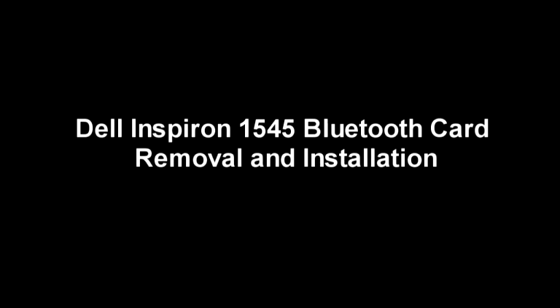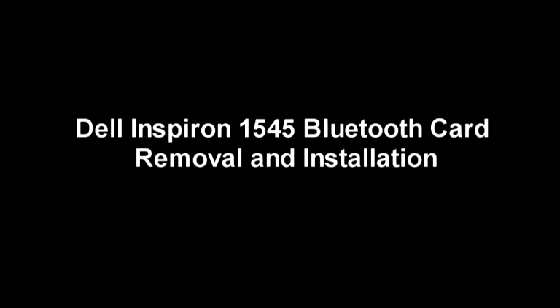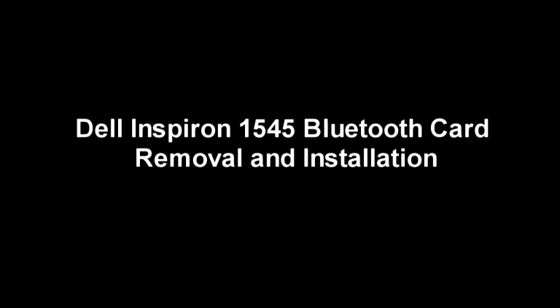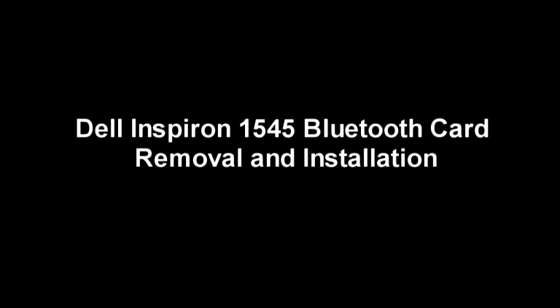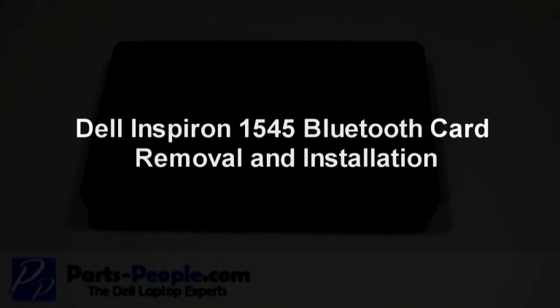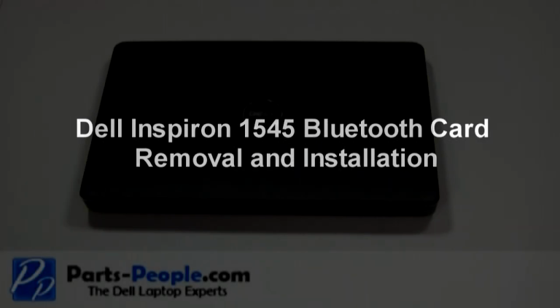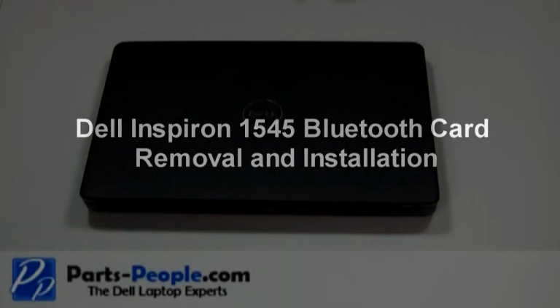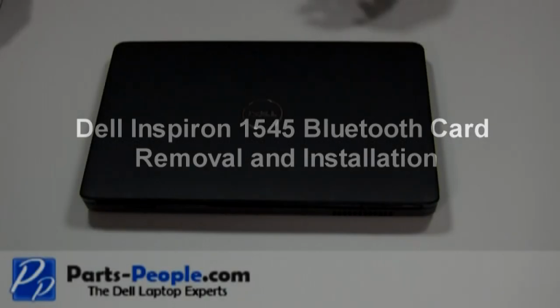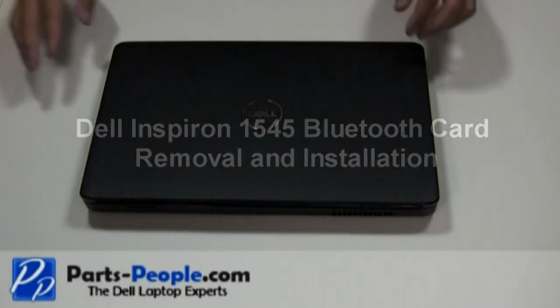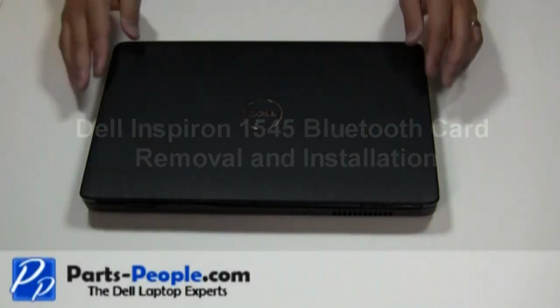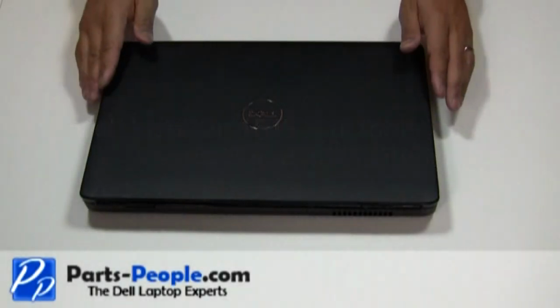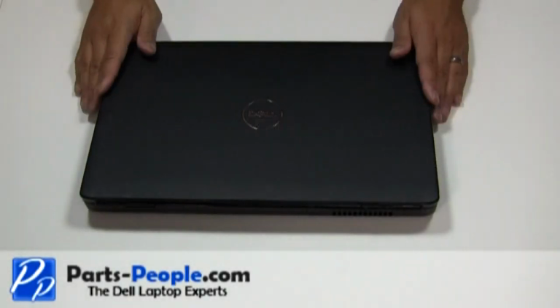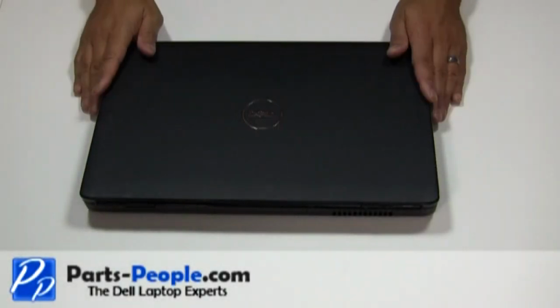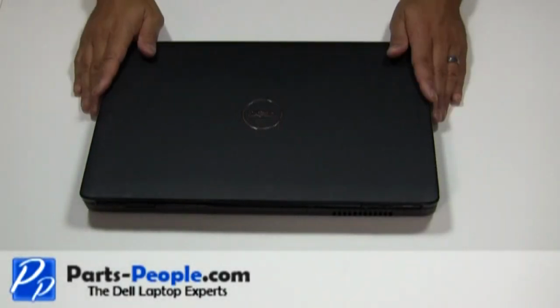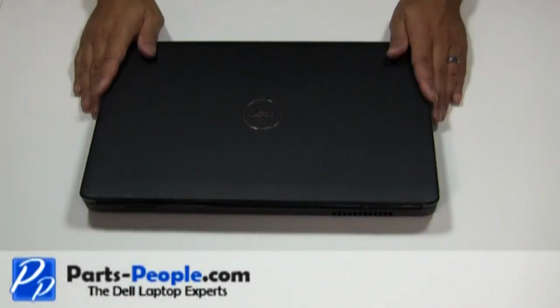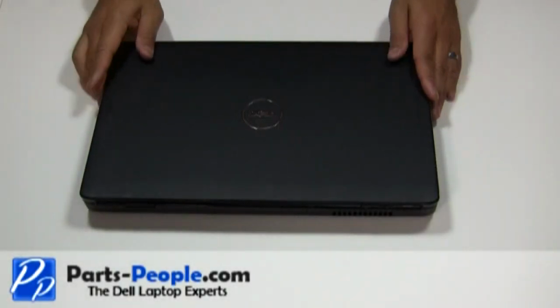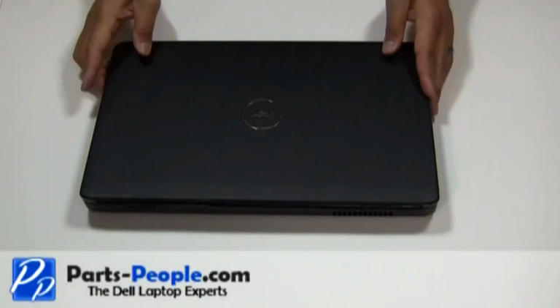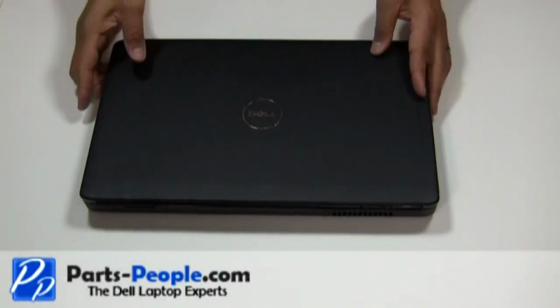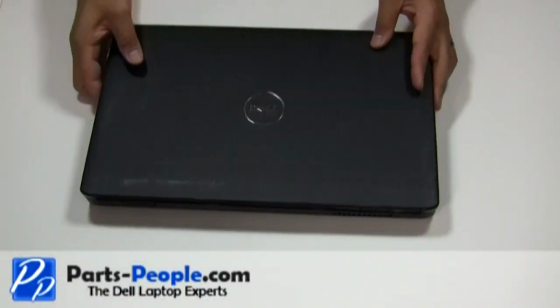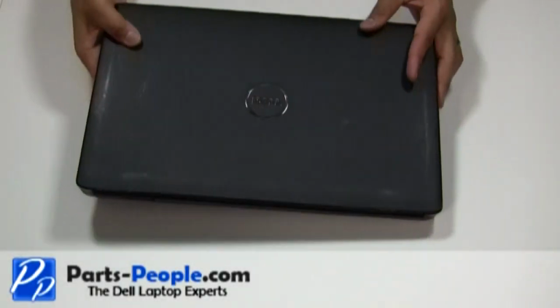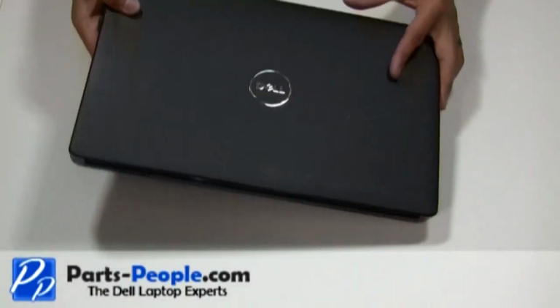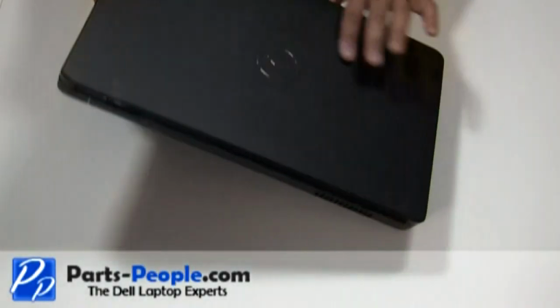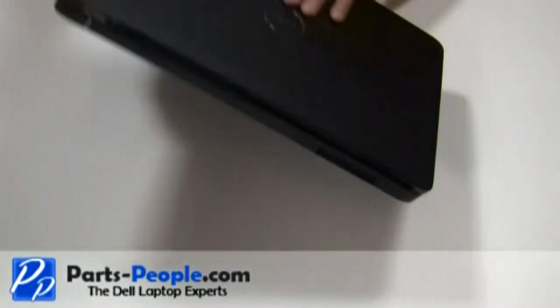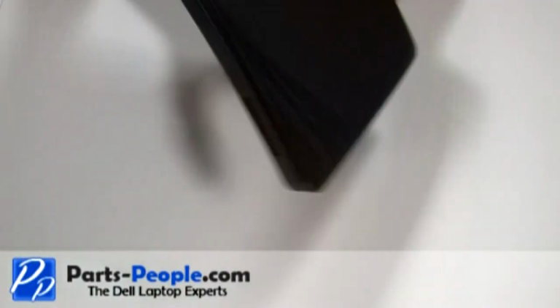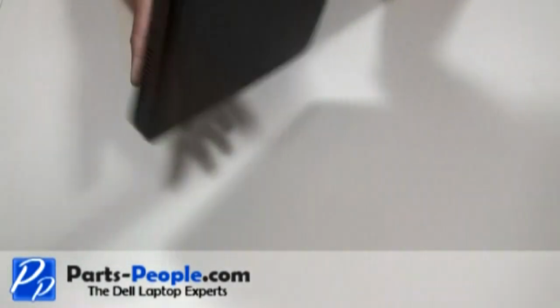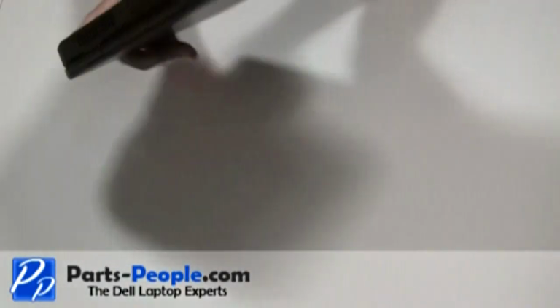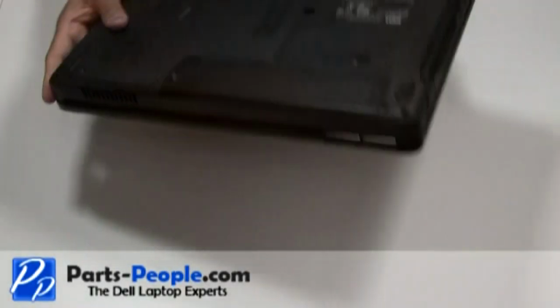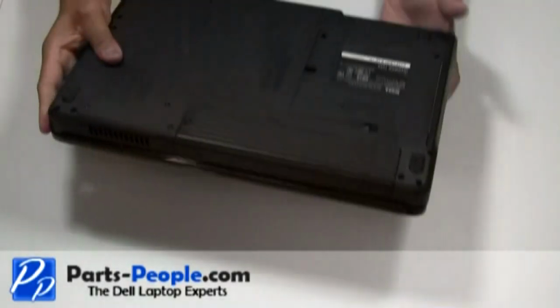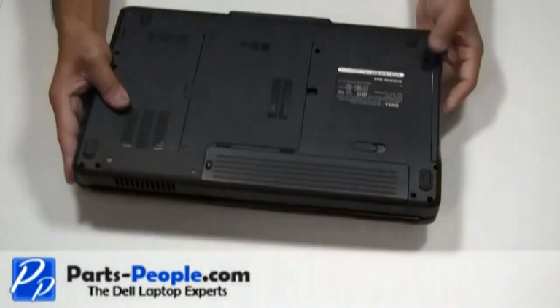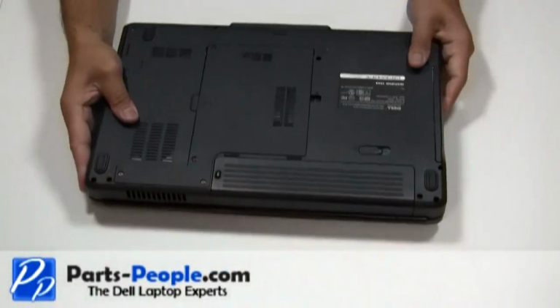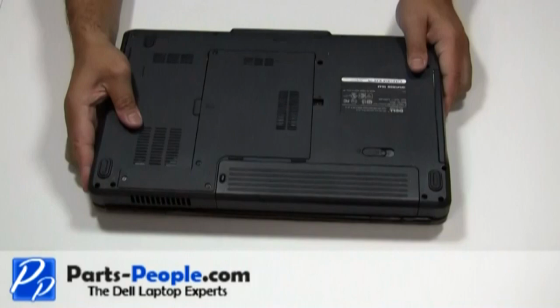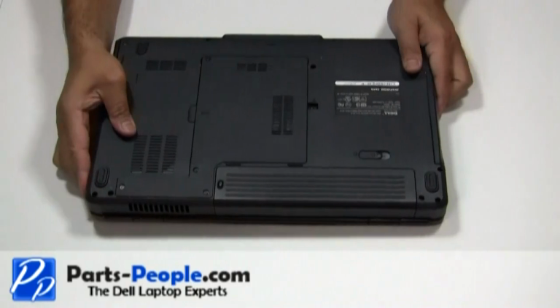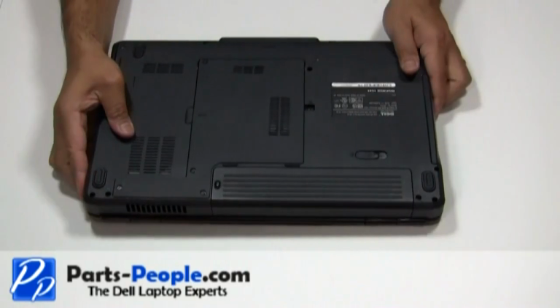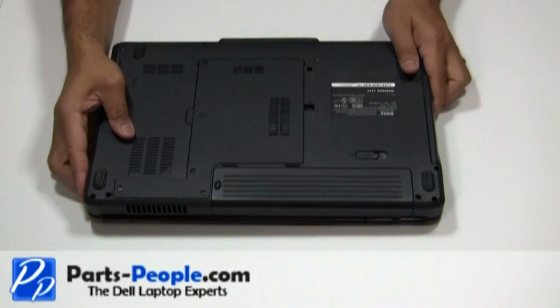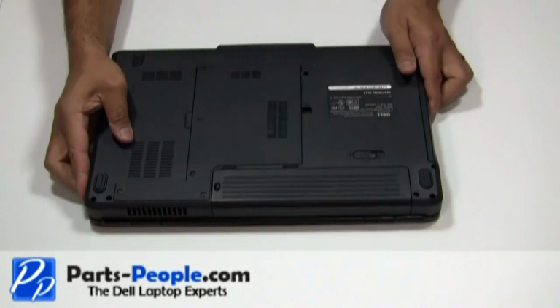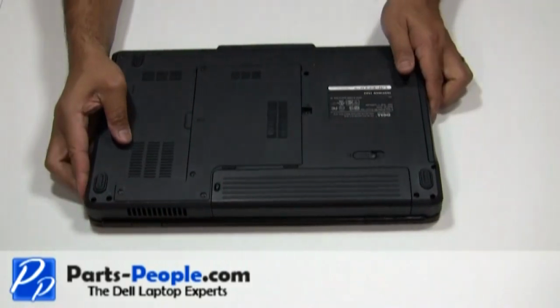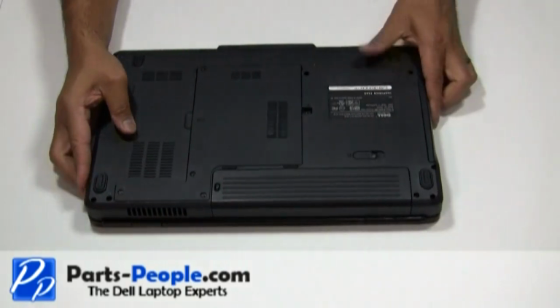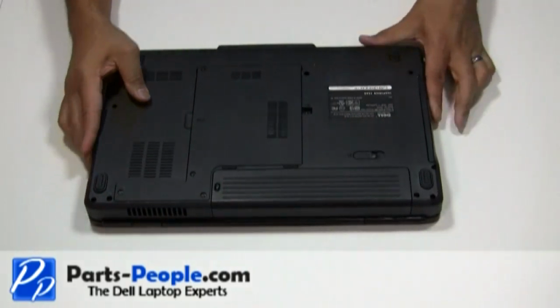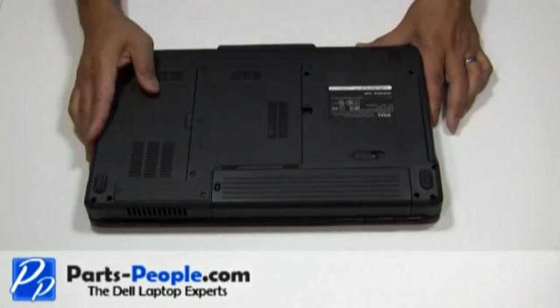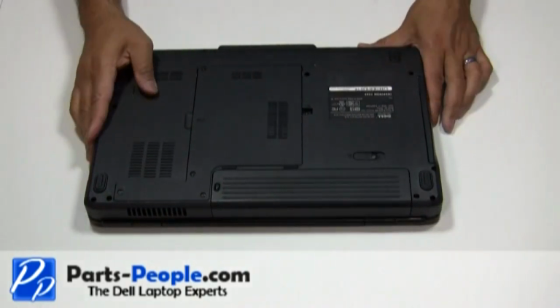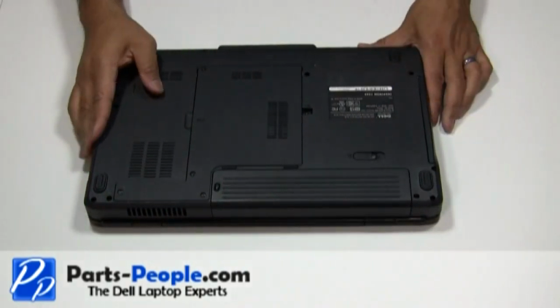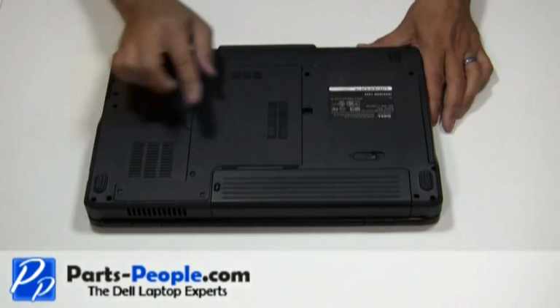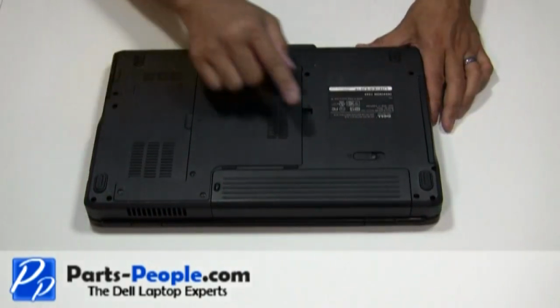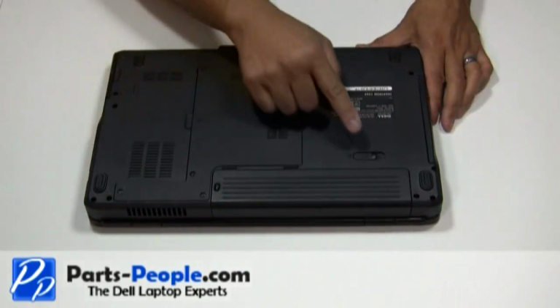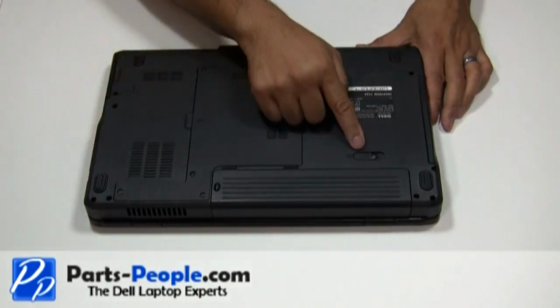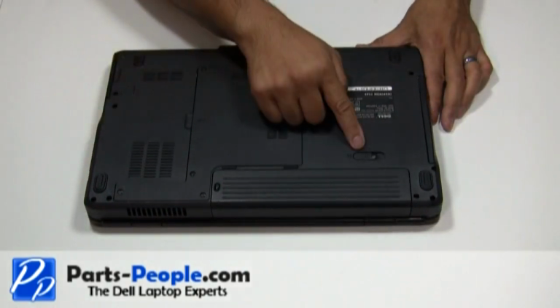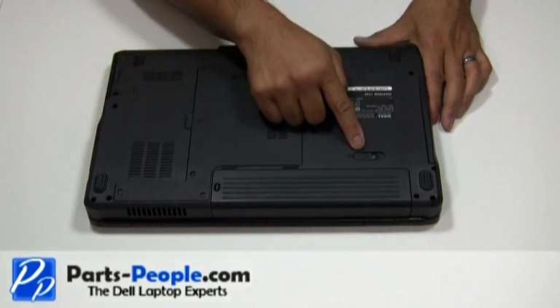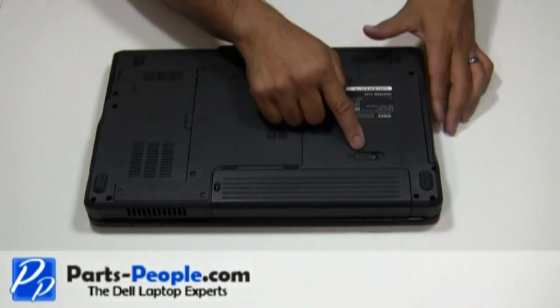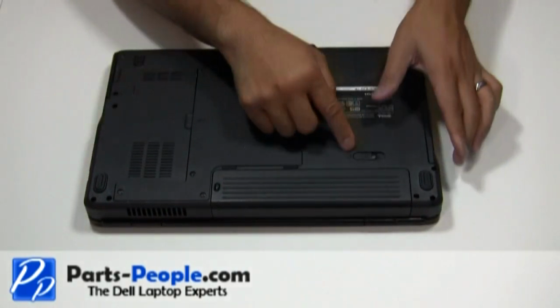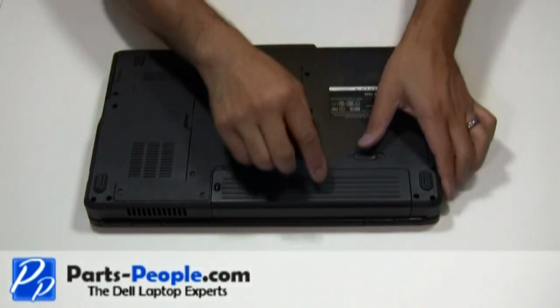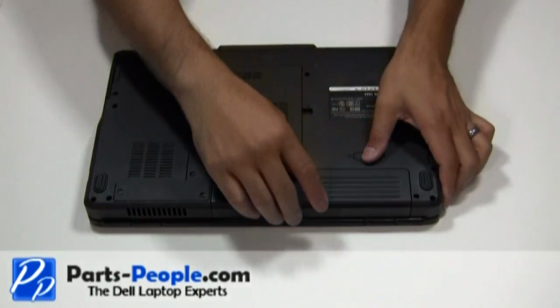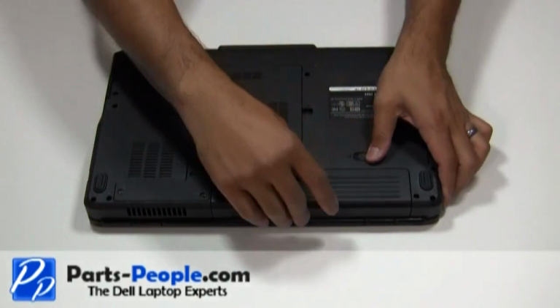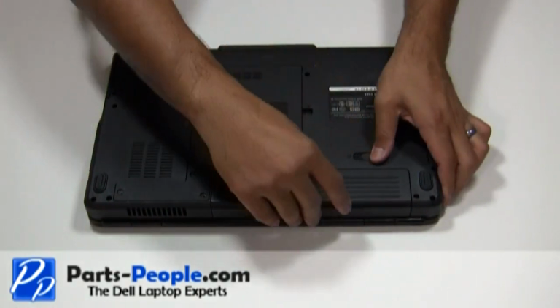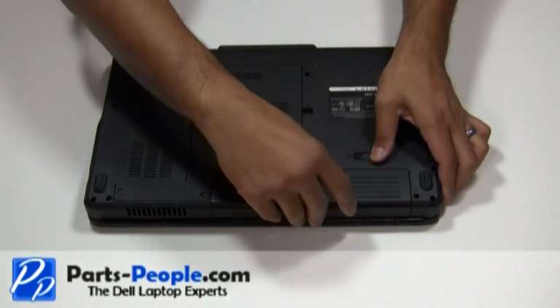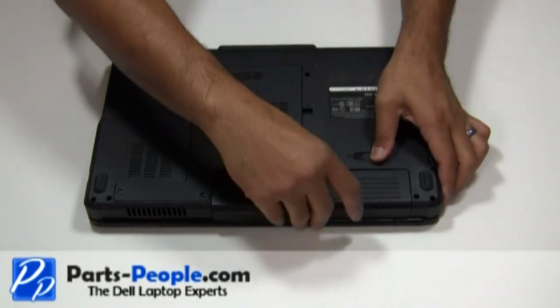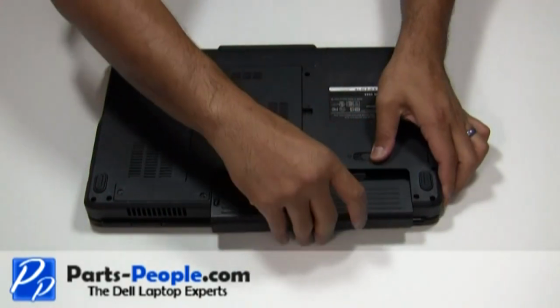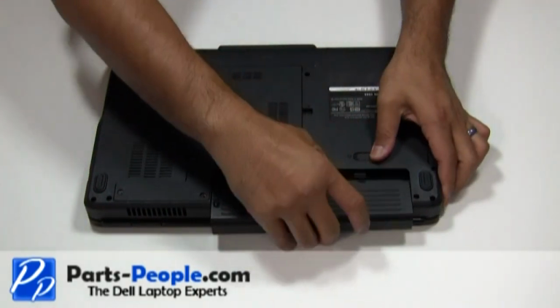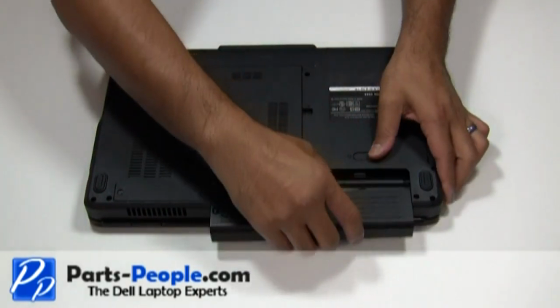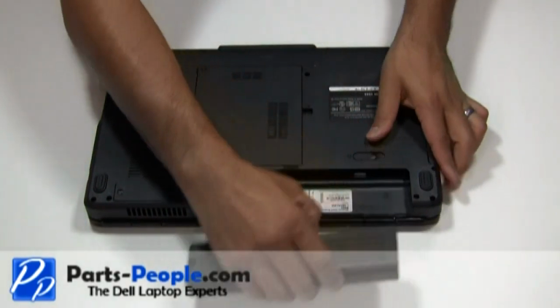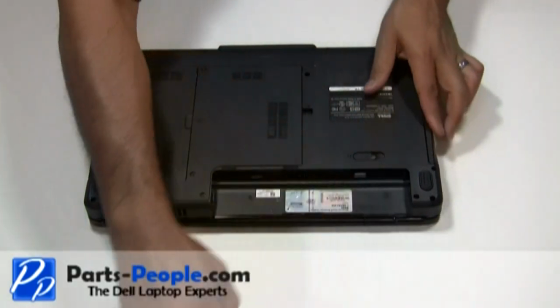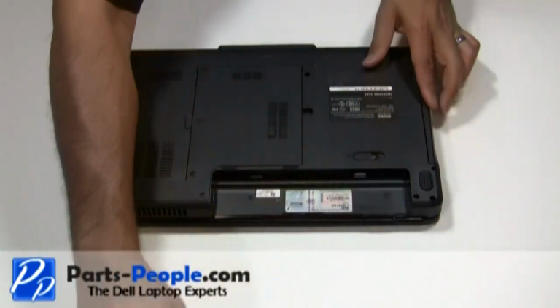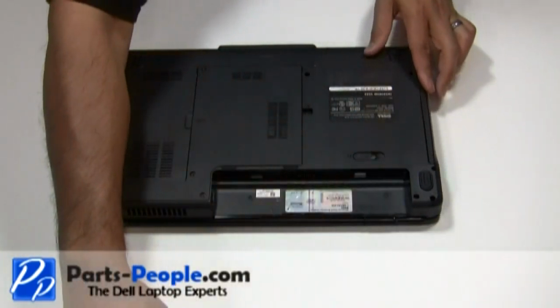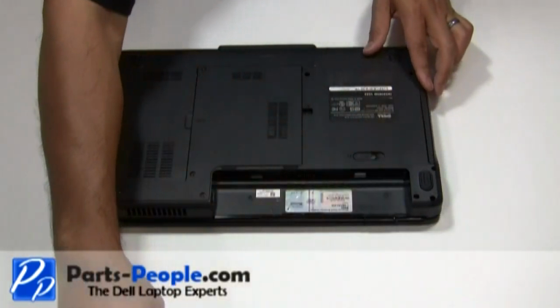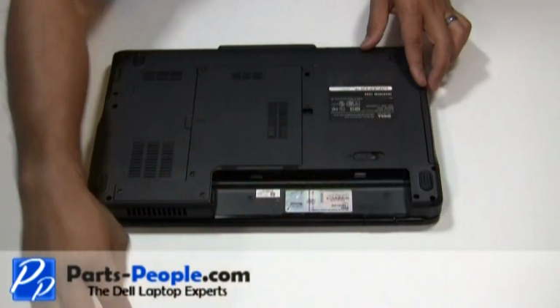For this project we will need a flat head screwdriver and a Phillips head screwdriver. Always begin by removing the AC adapter and the battery.